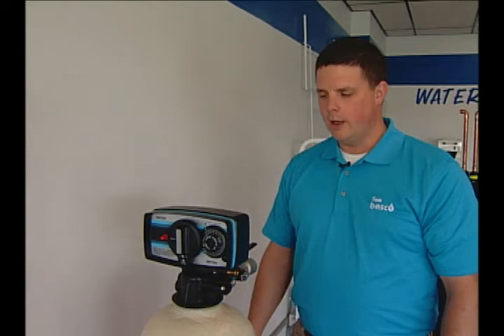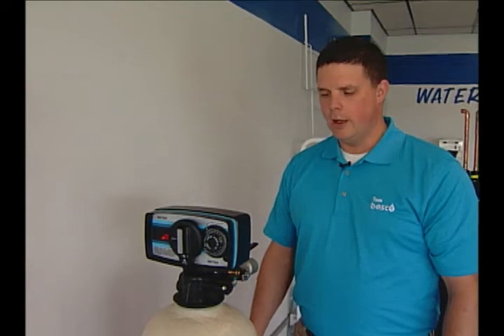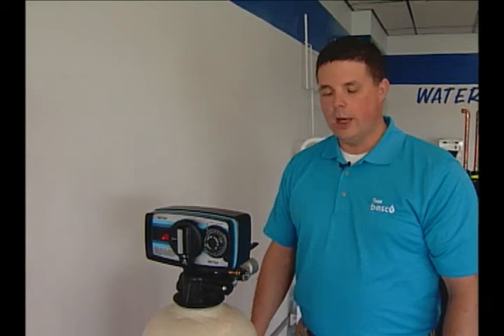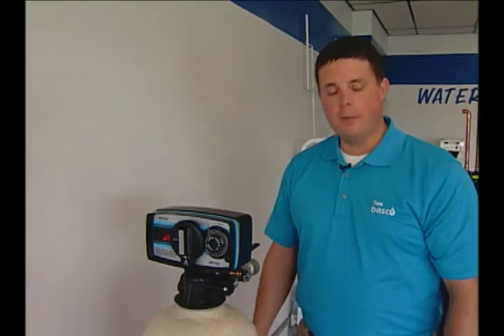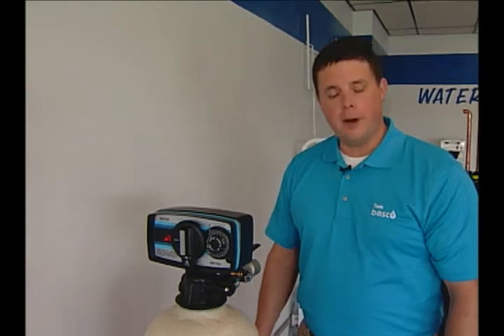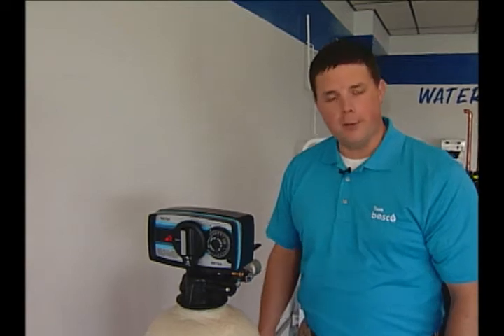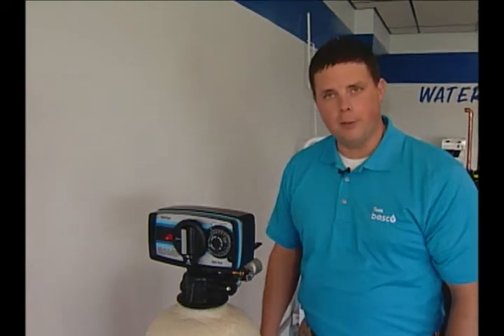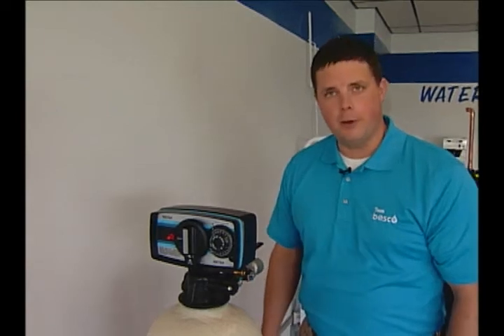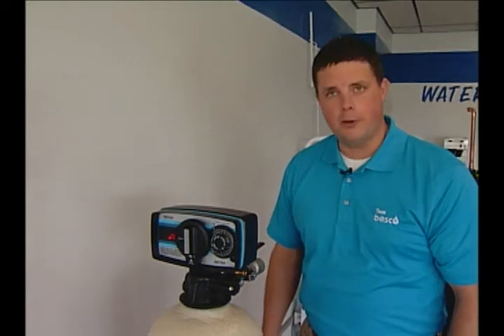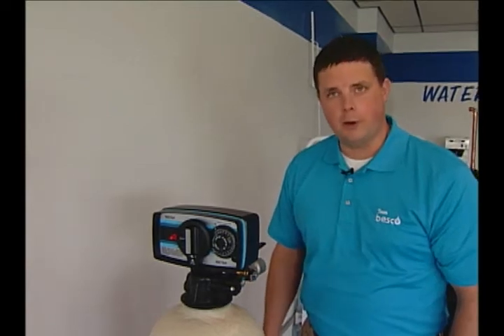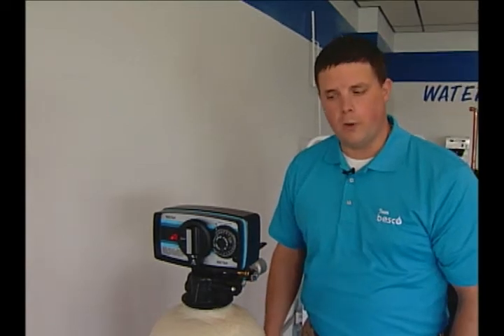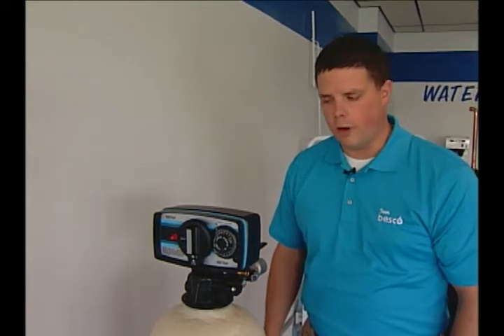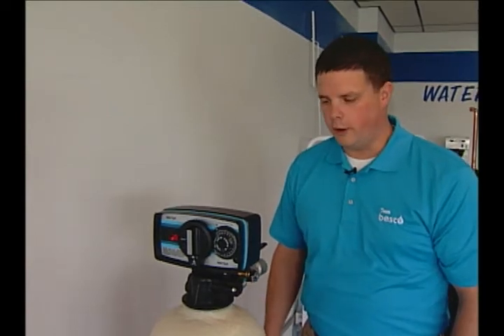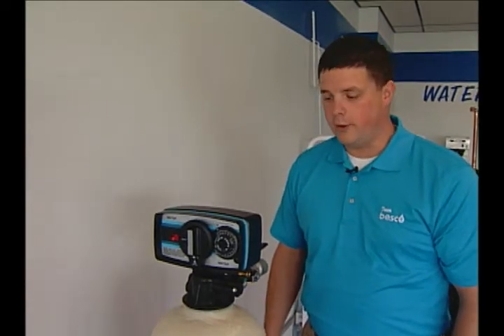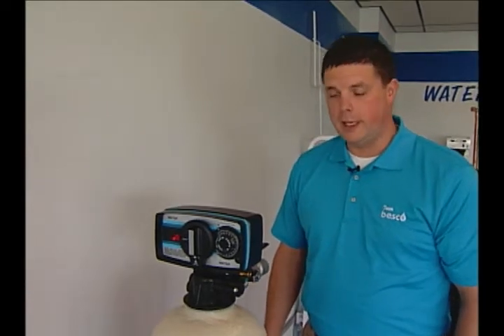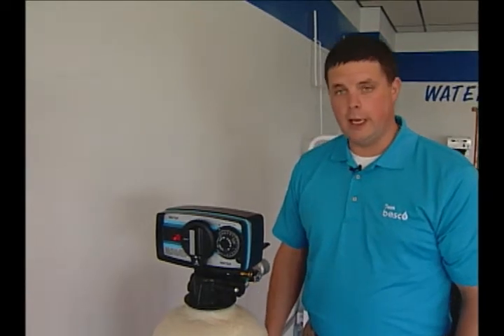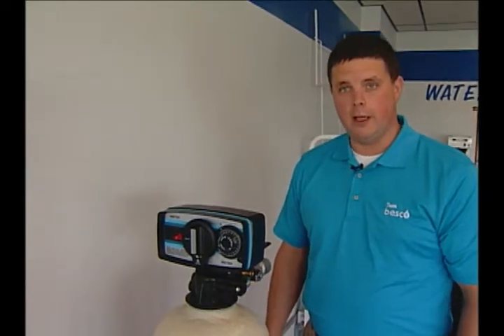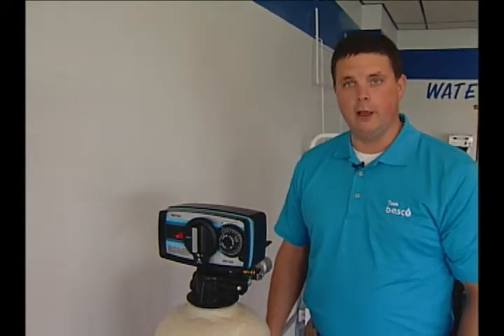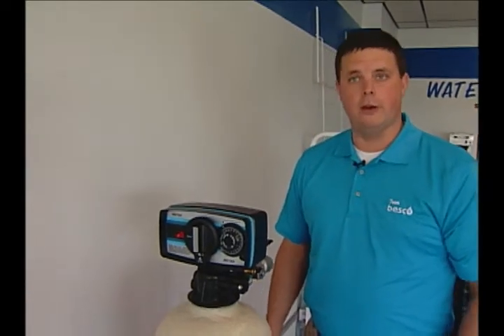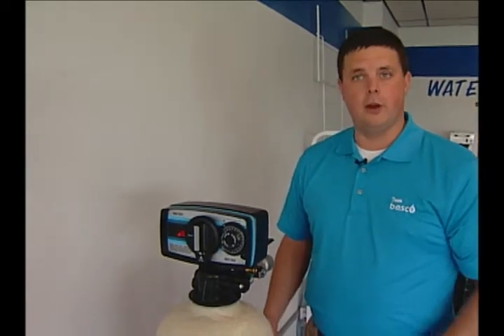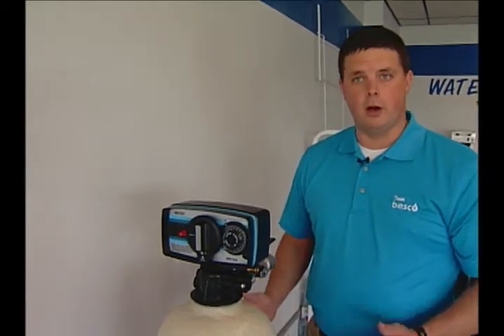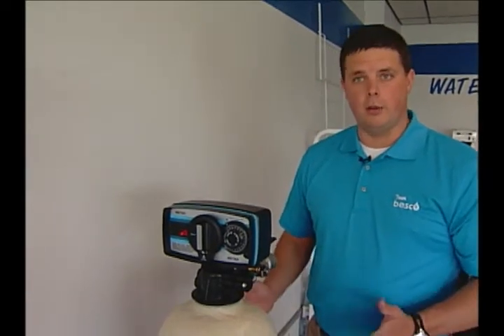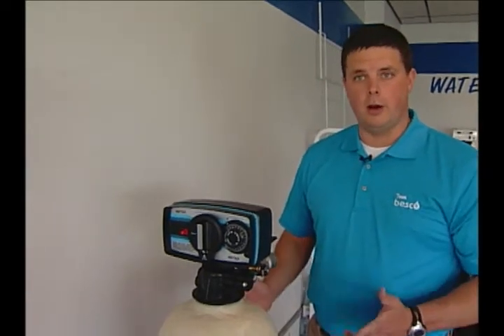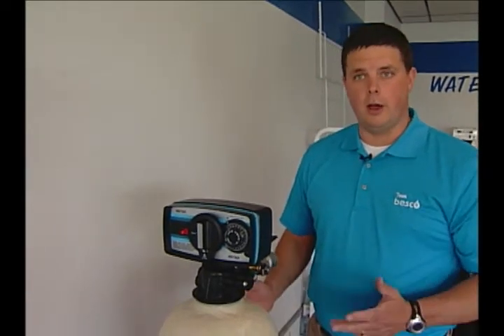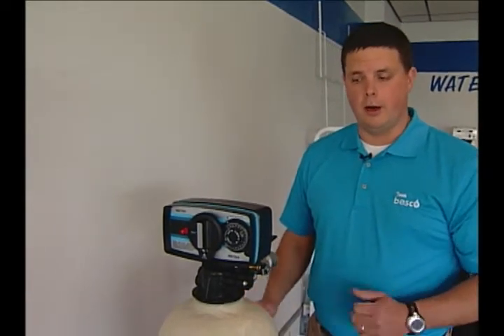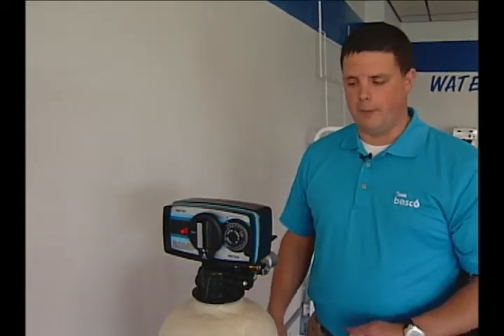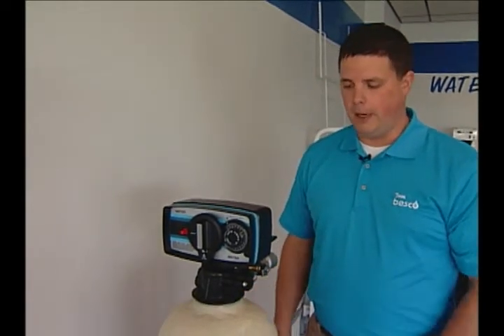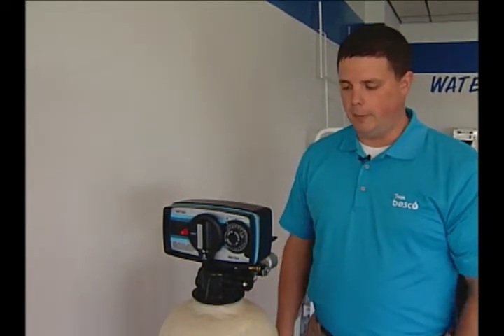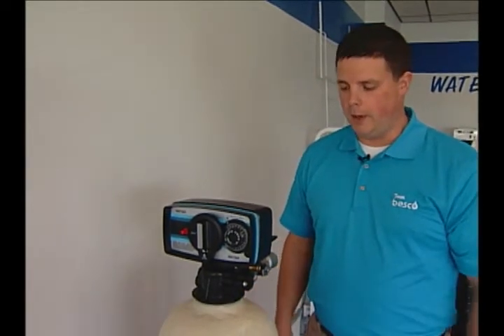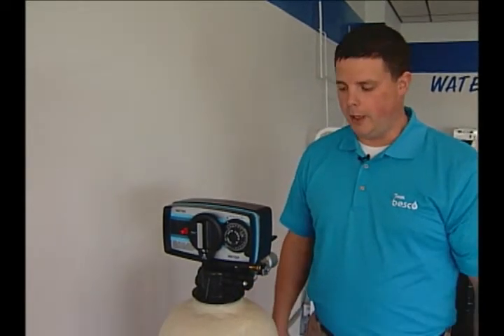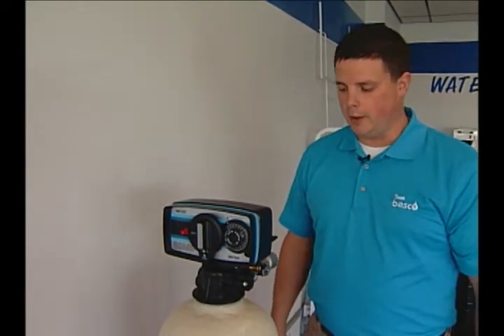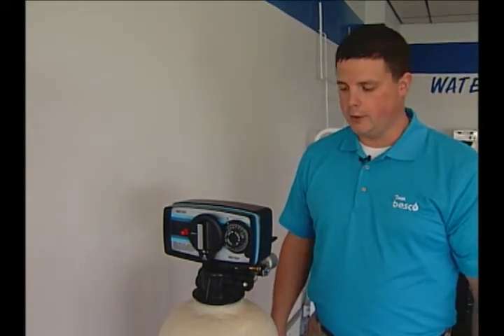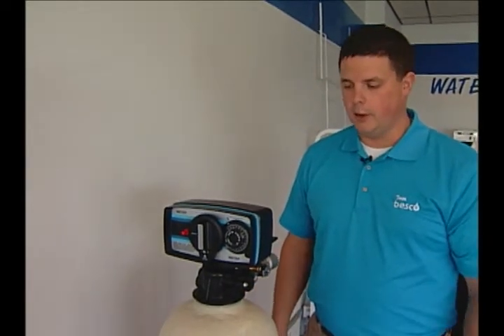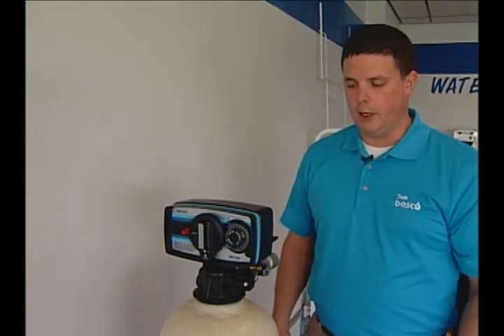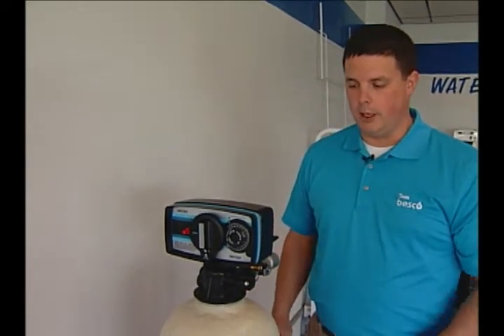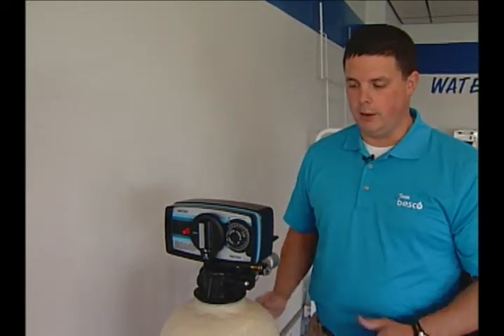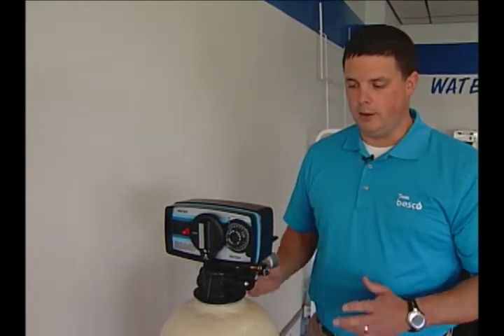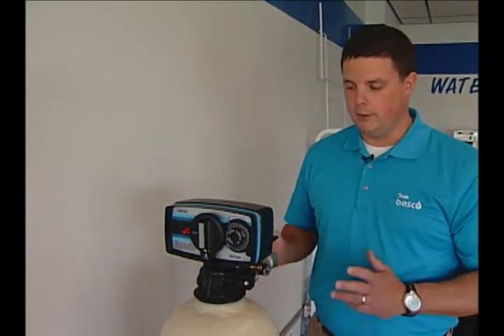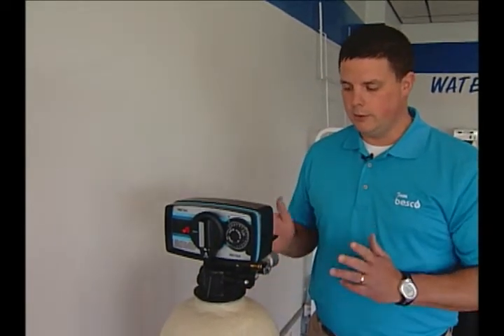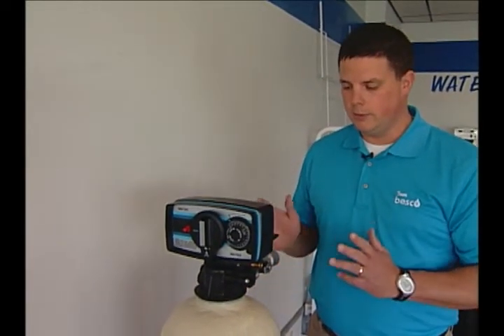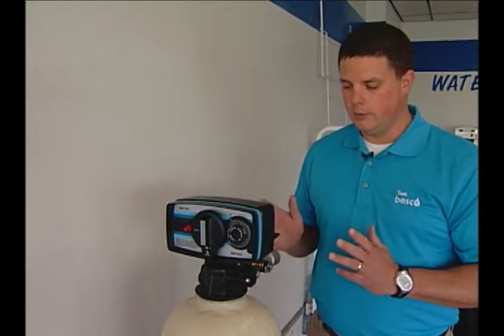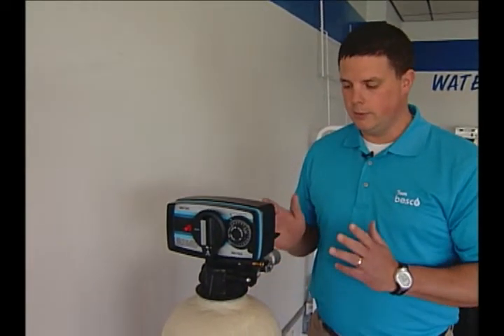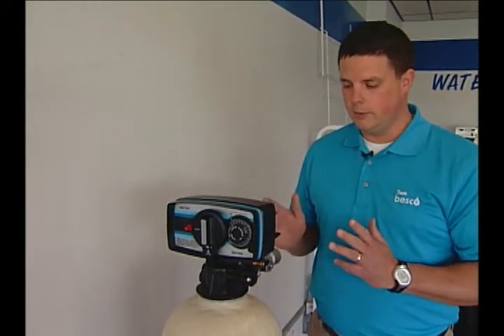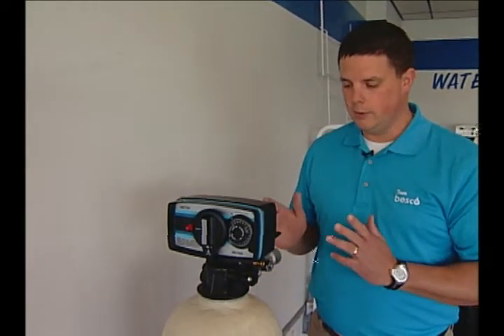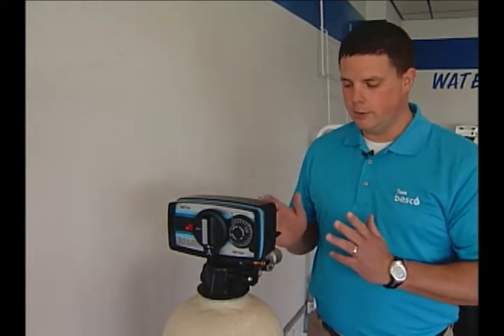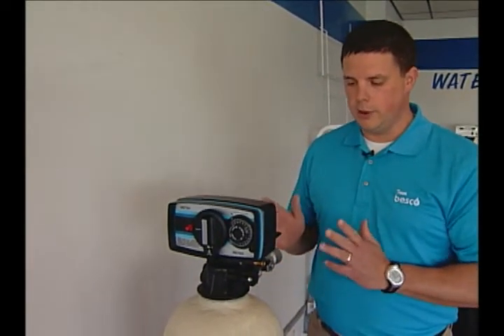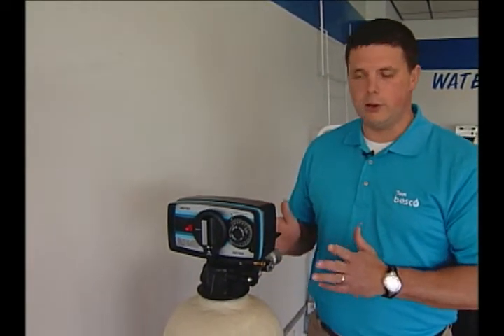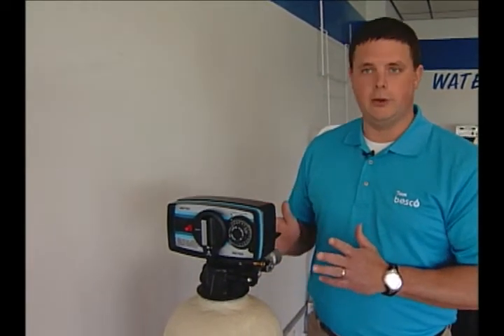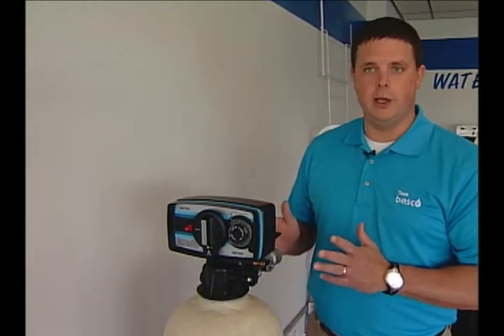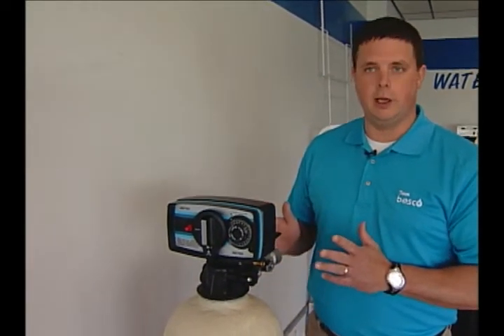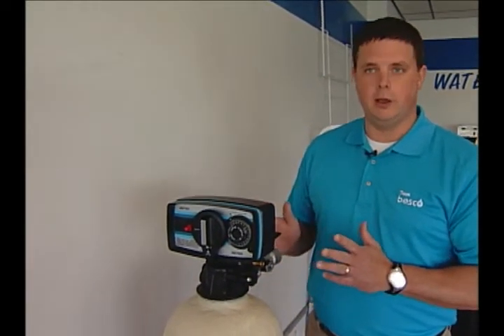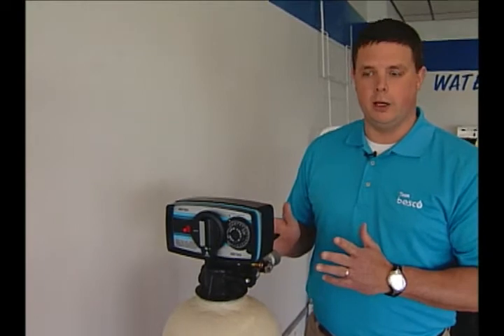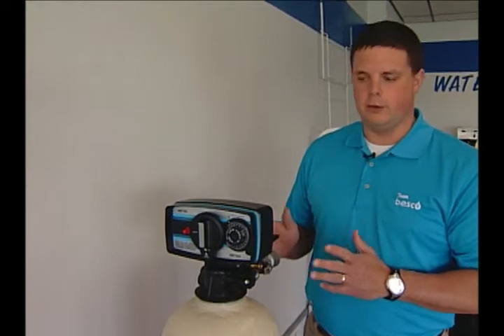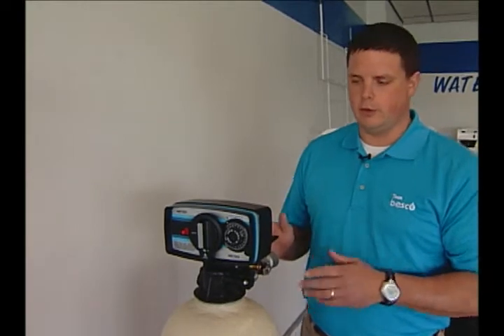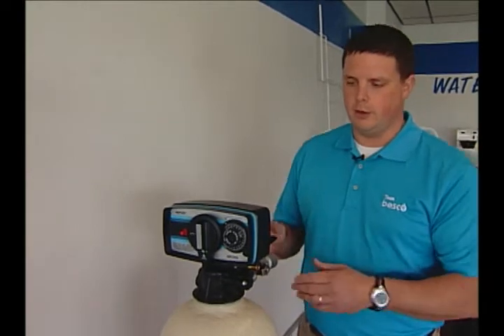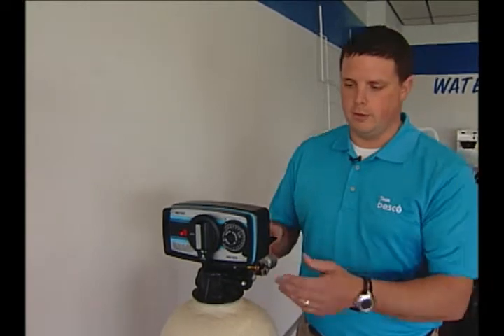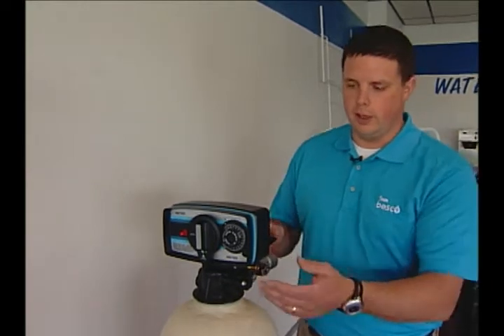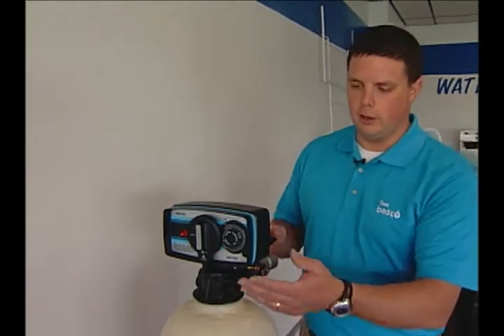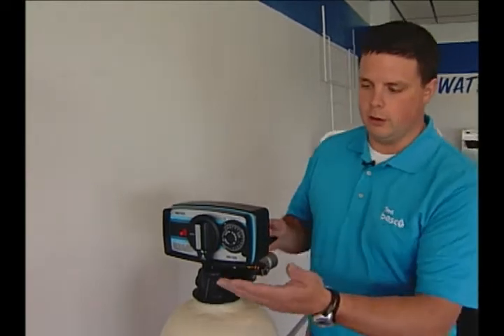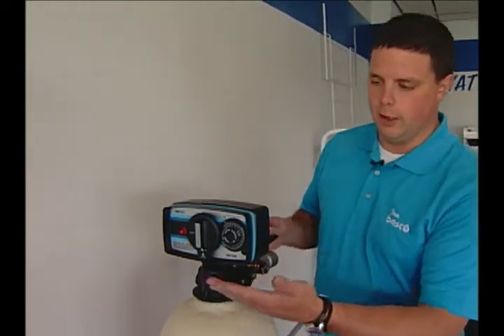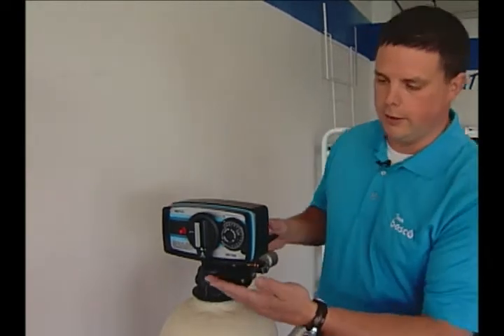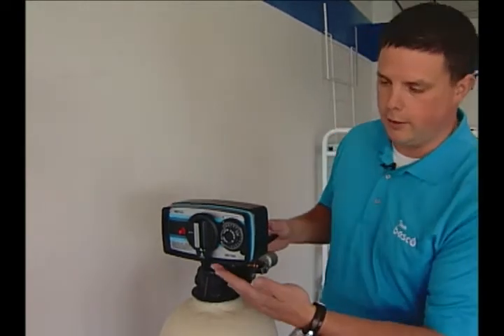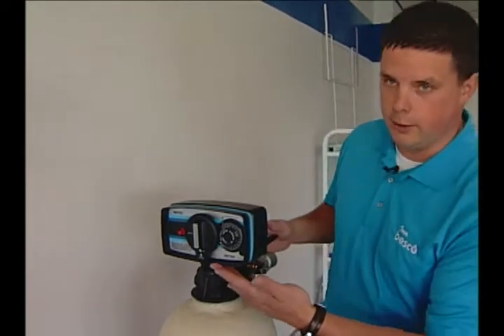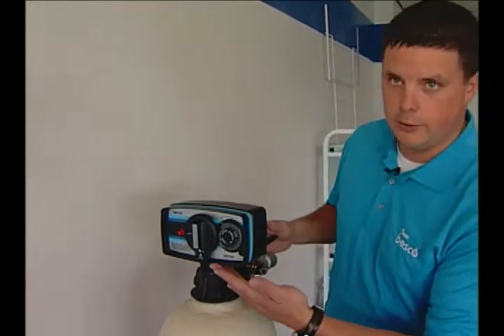I'm Bob from Besko Water. Today I'd like to talk about how to bypass a single tank electric water softener that may look like this.